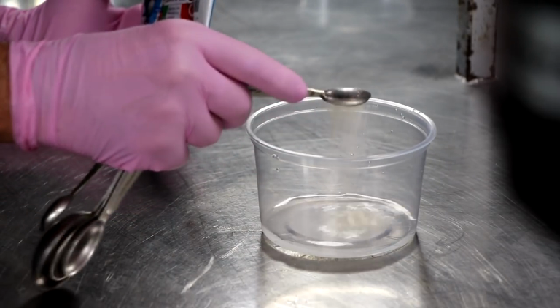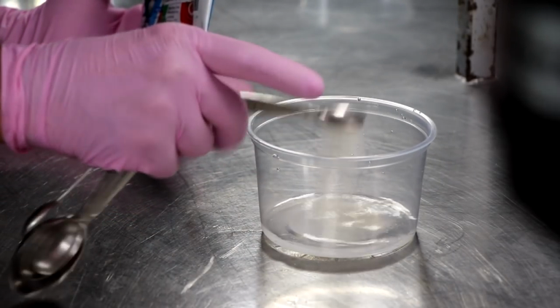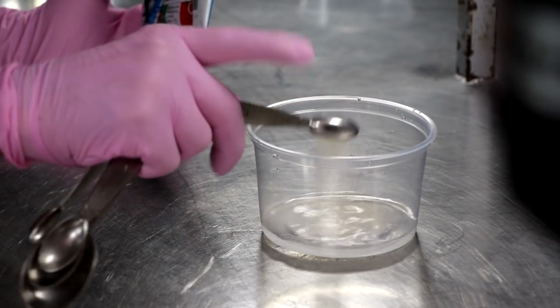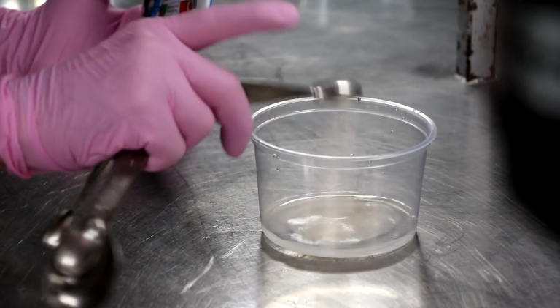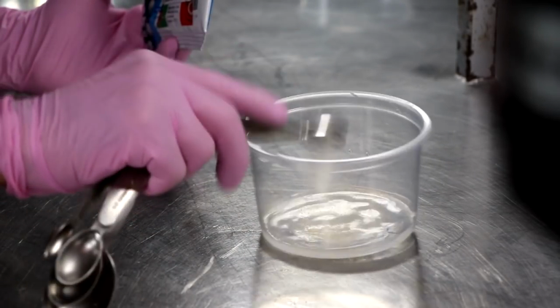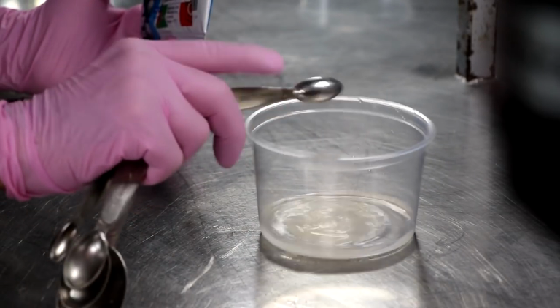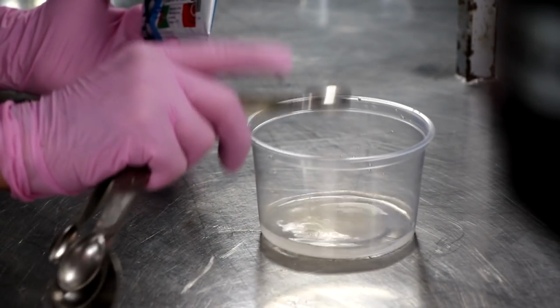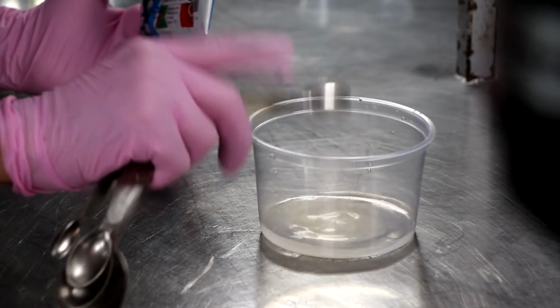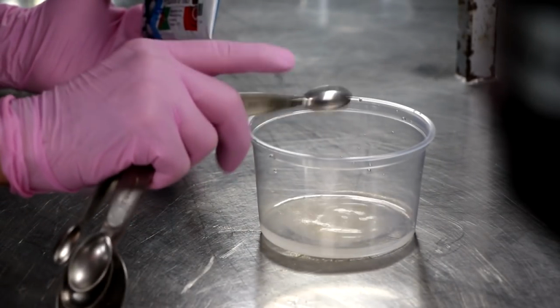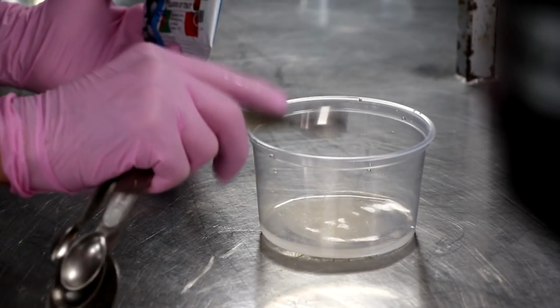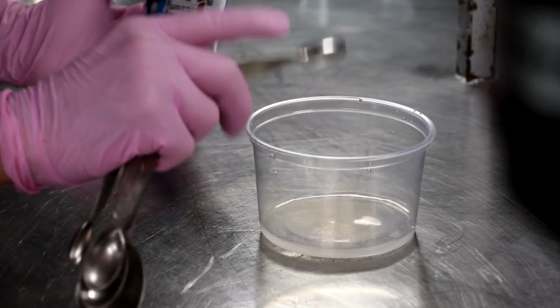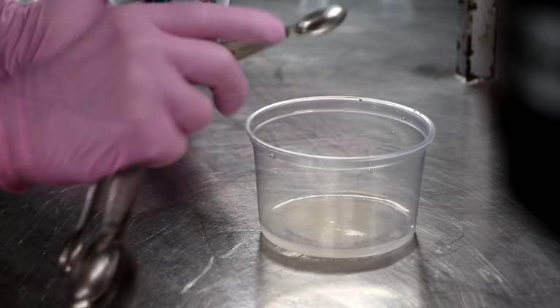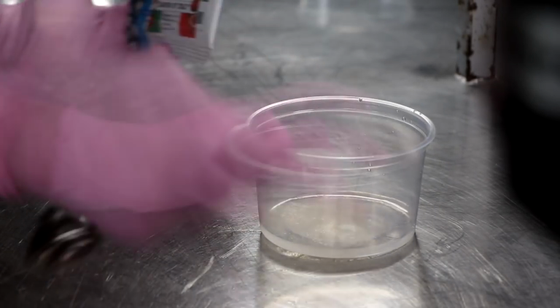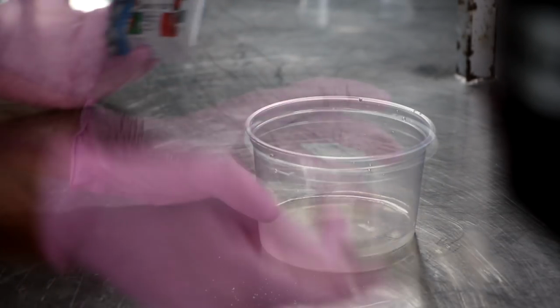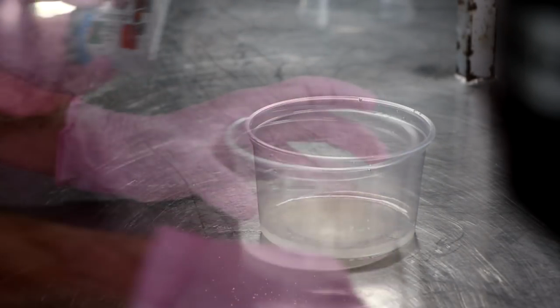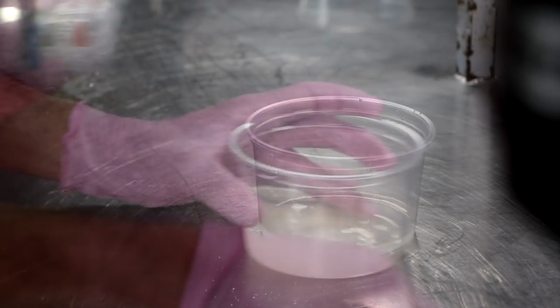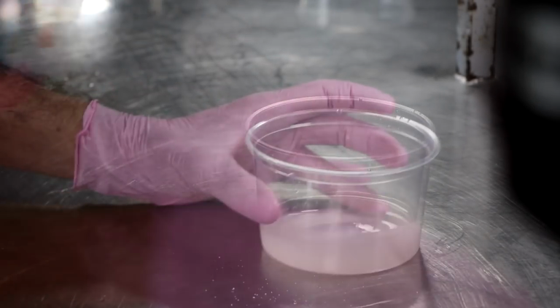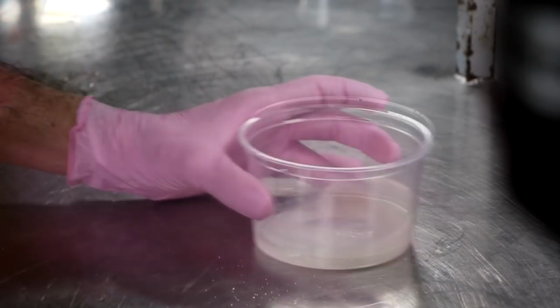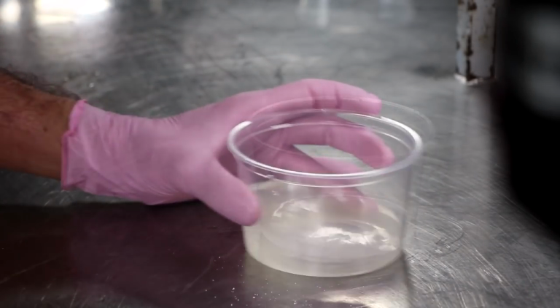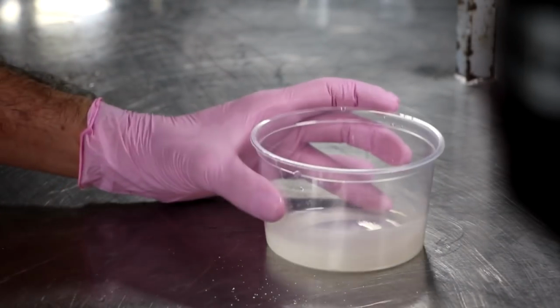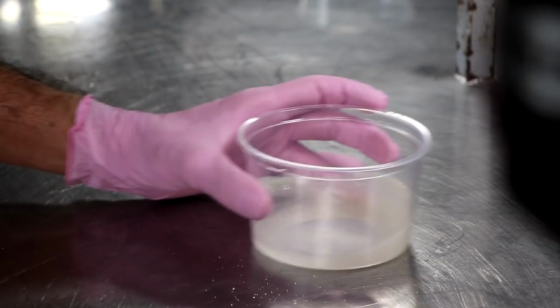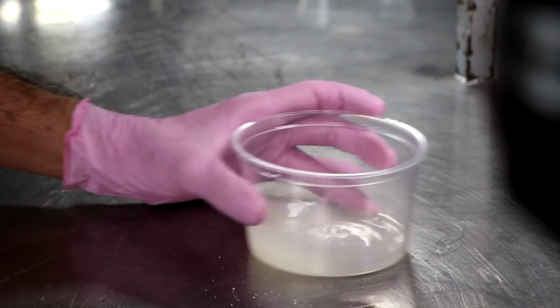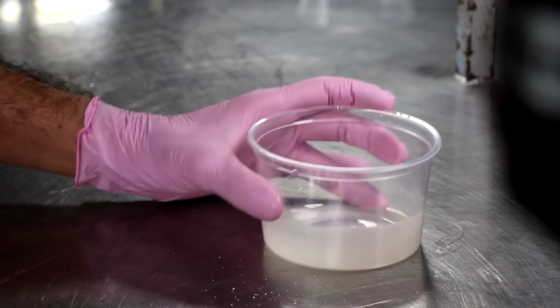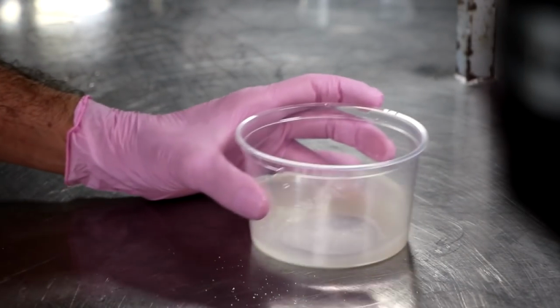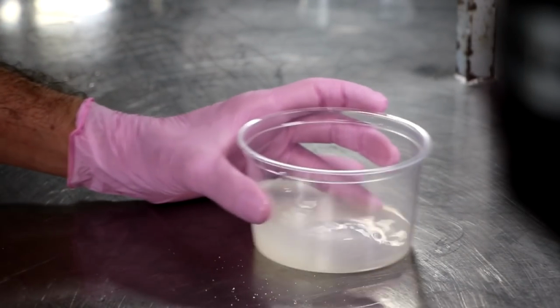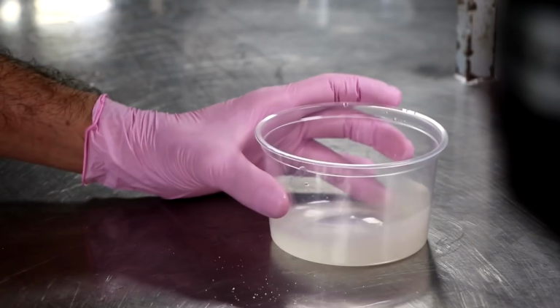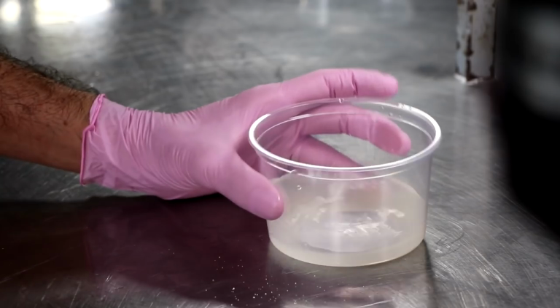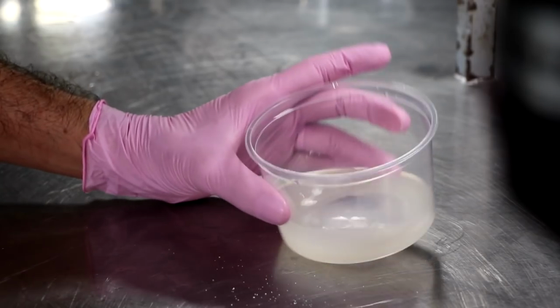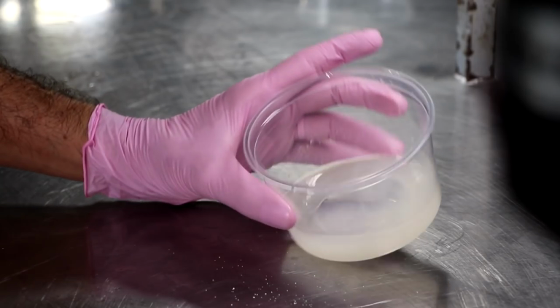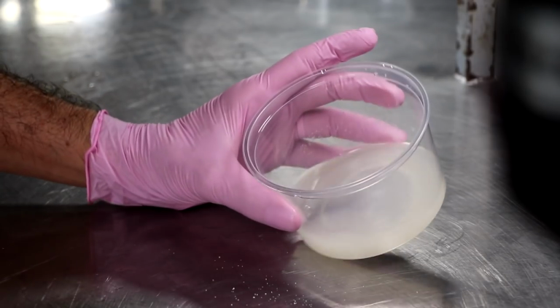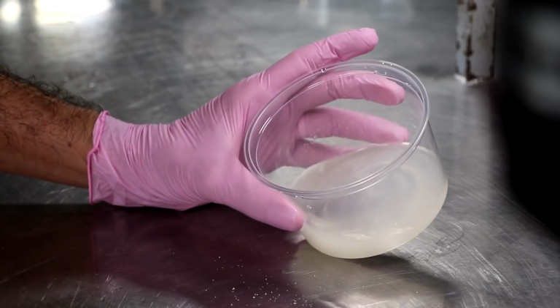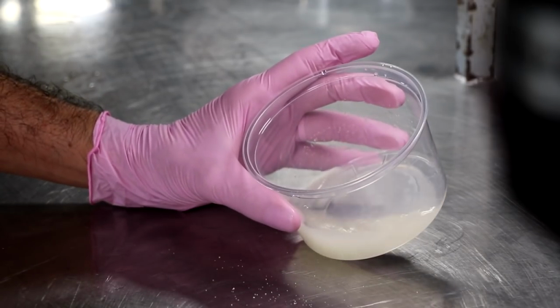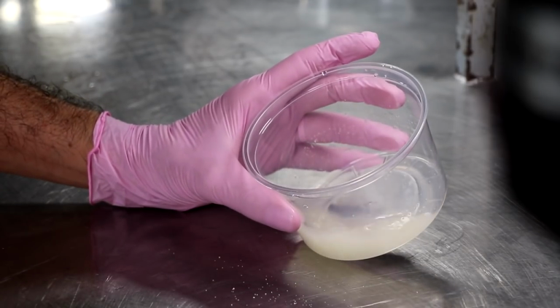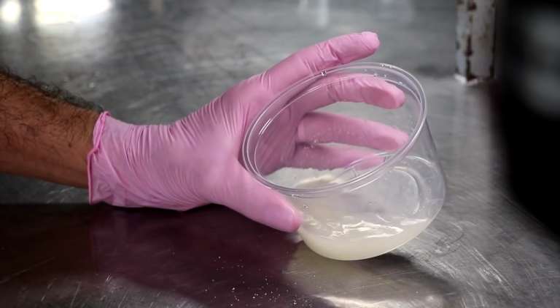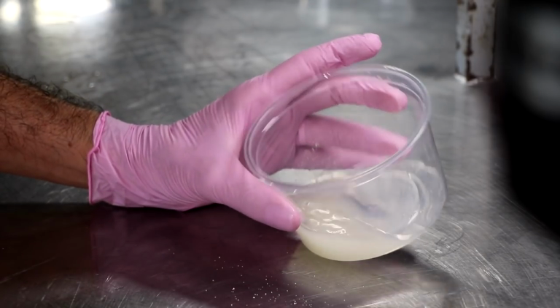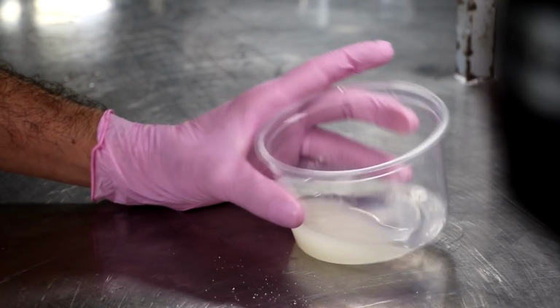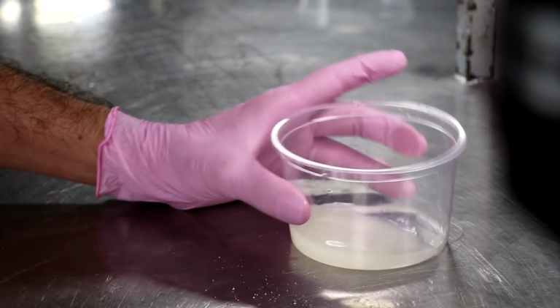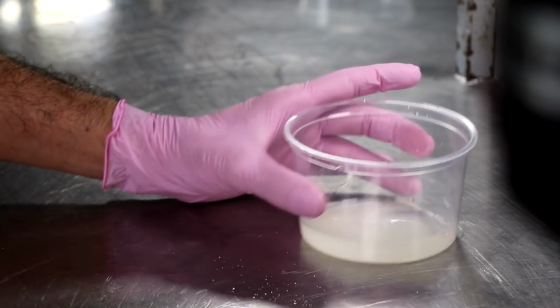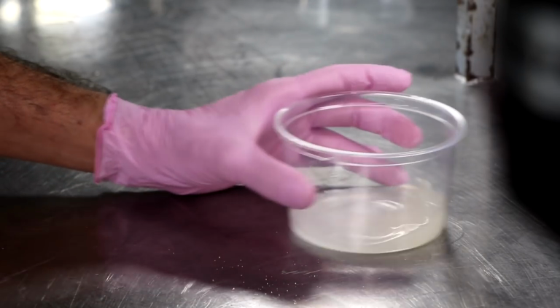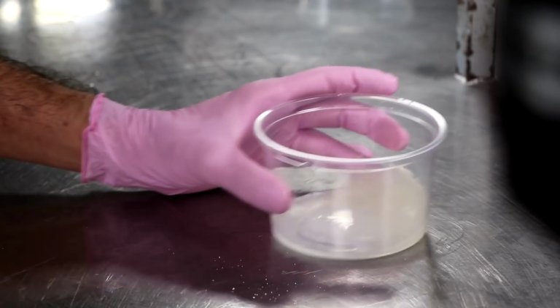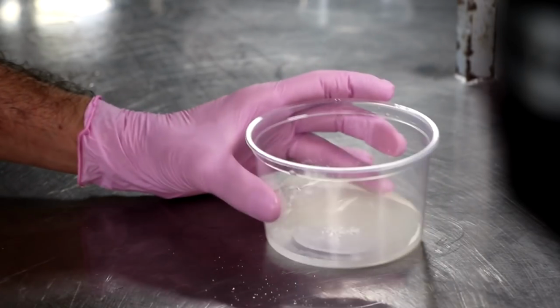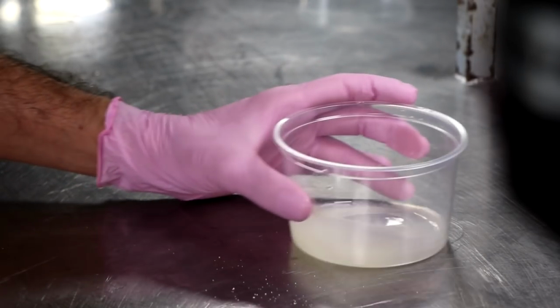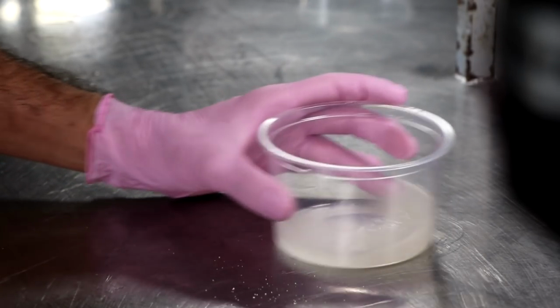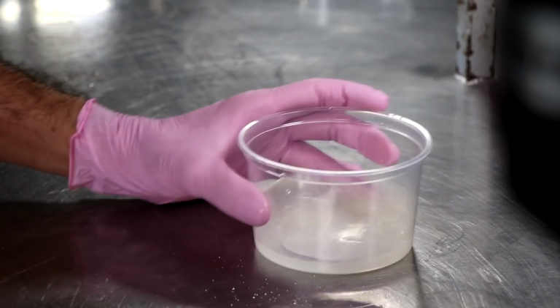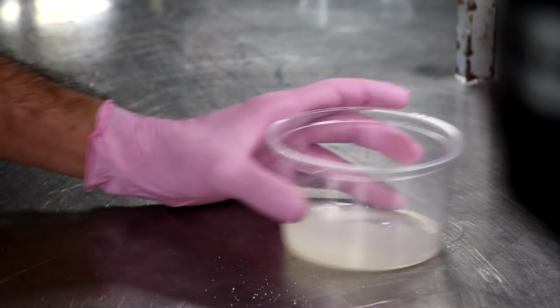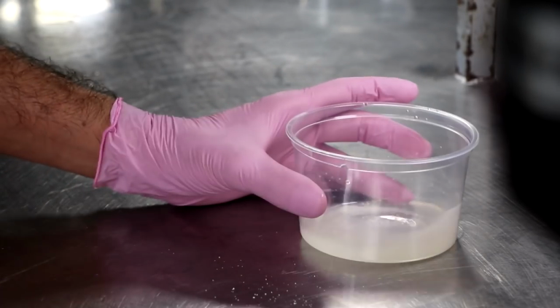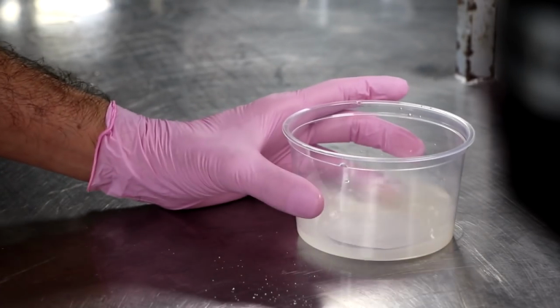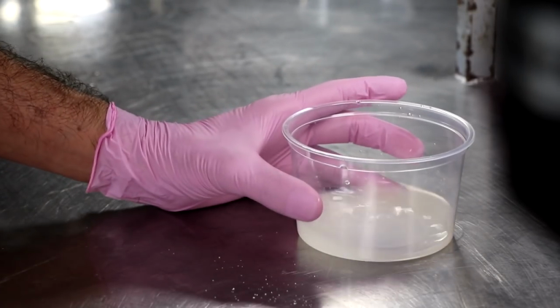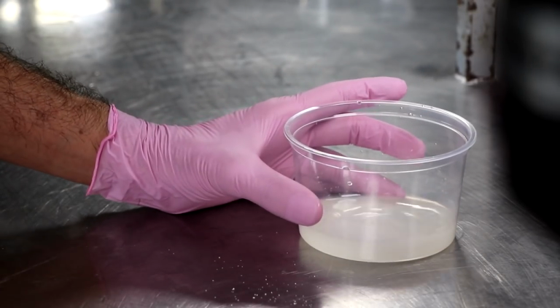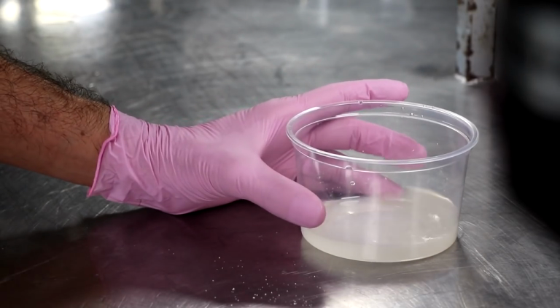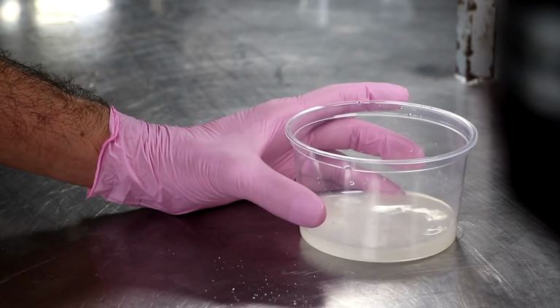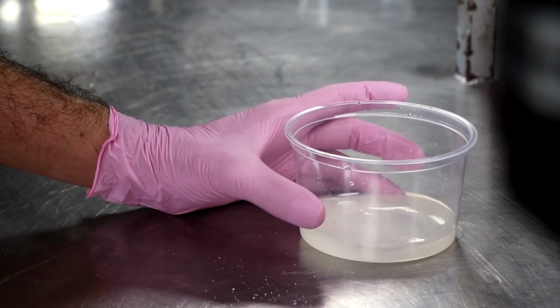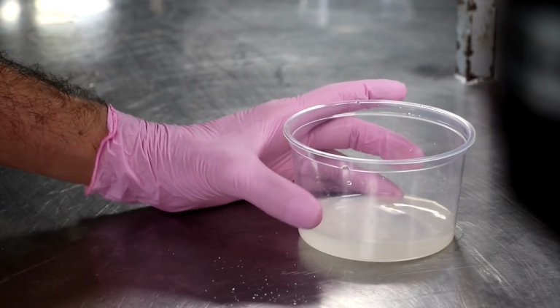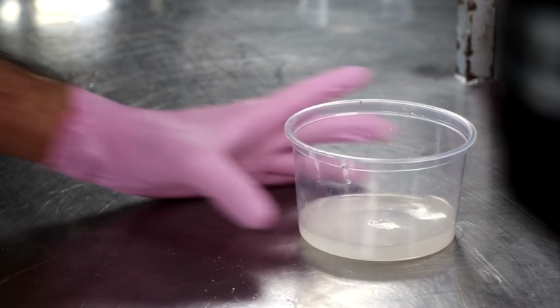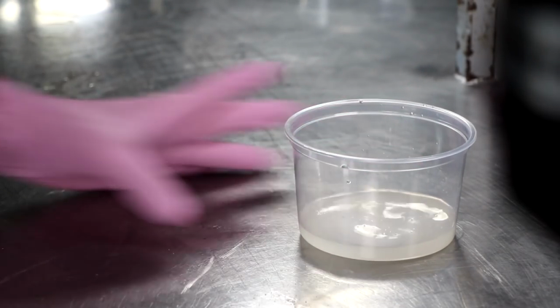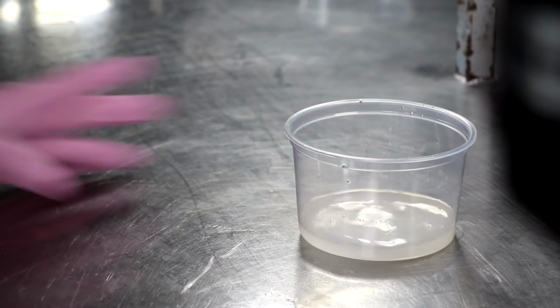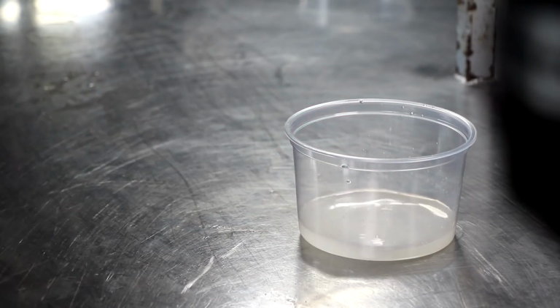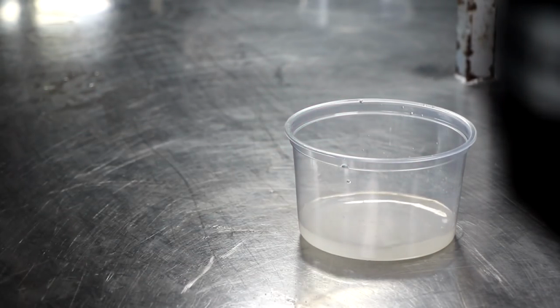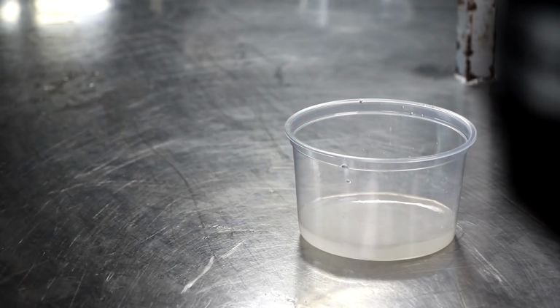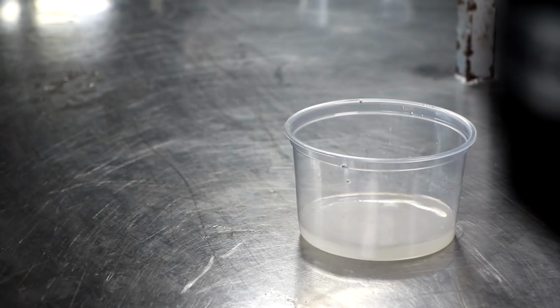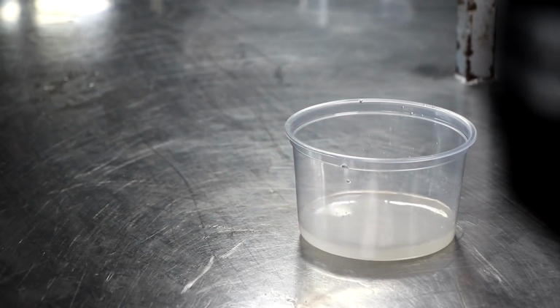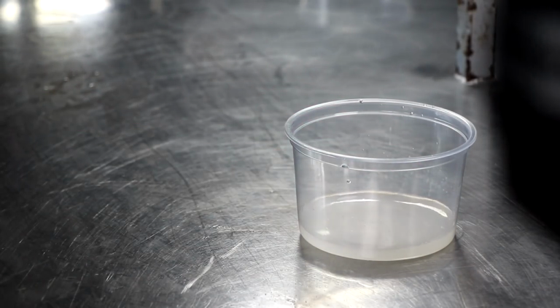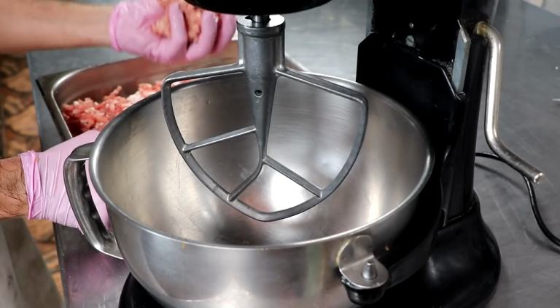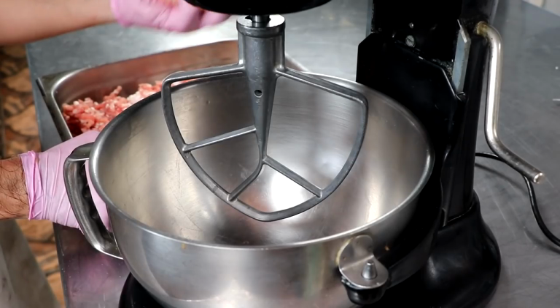The starter culture is also going to give us great flavor, great color, and great aroma. Once we add it to some distilled water and give it a stir, we're going to let it rehydrate for 30 minutes, and by this point our meat should be chilled.